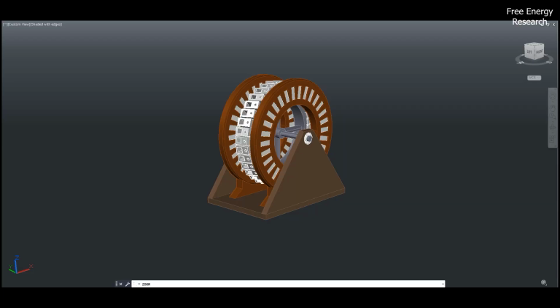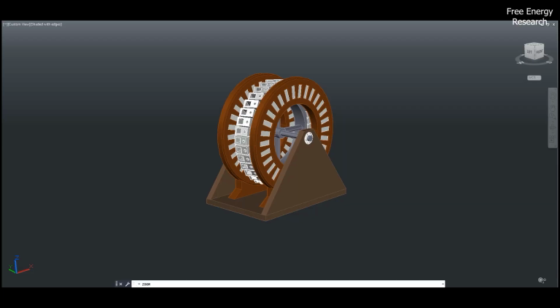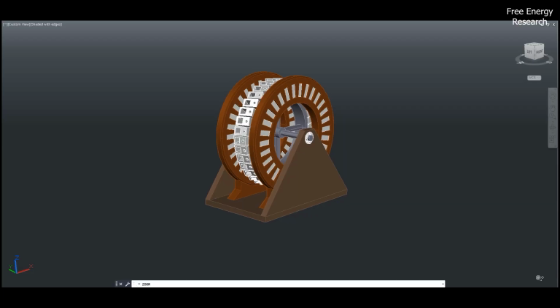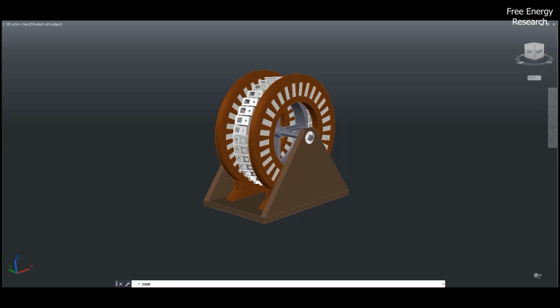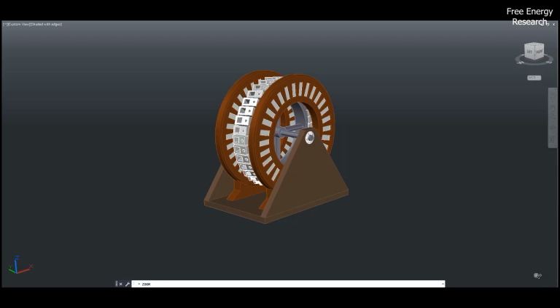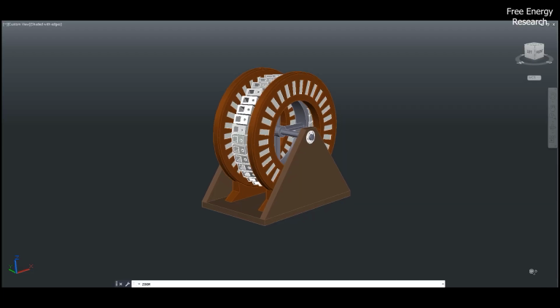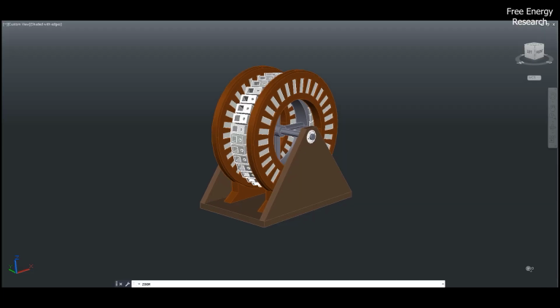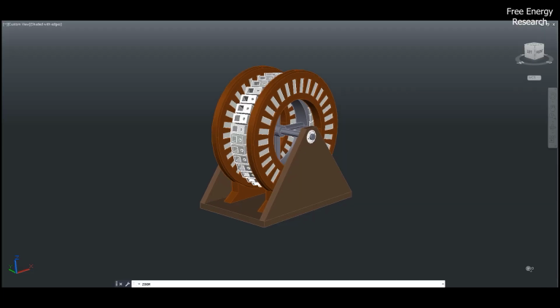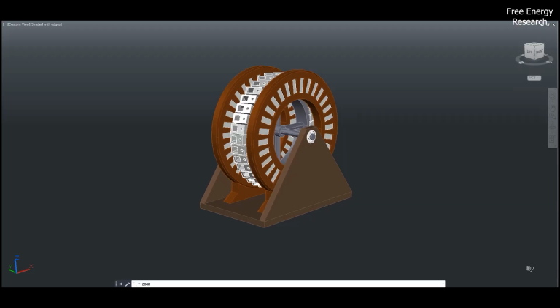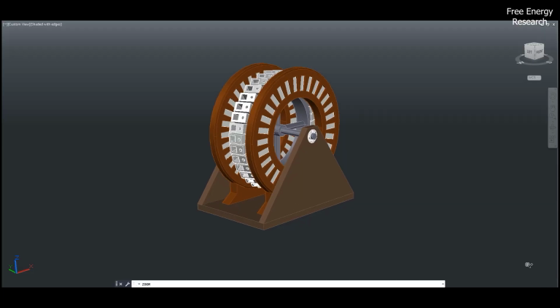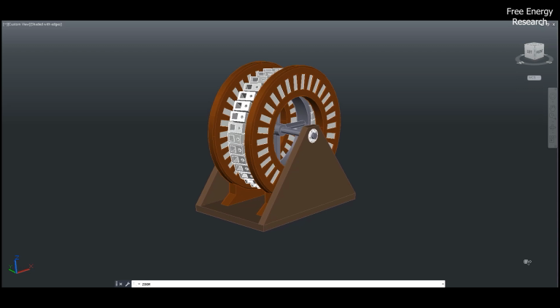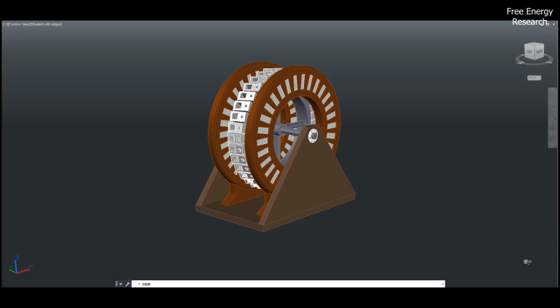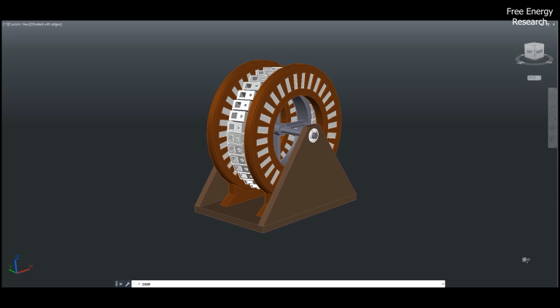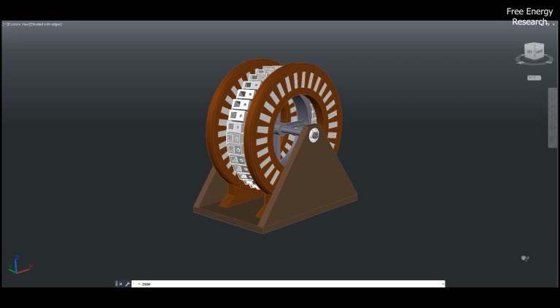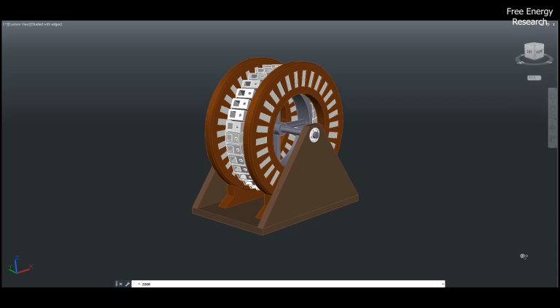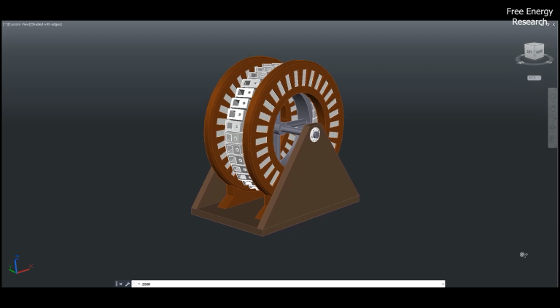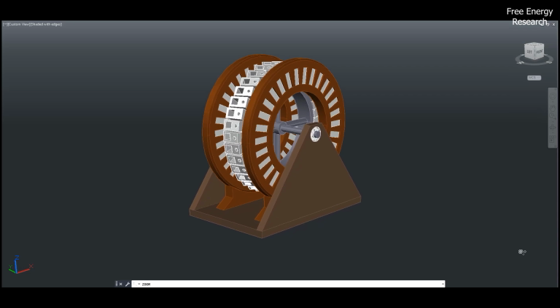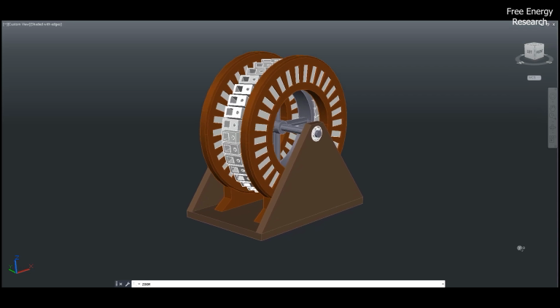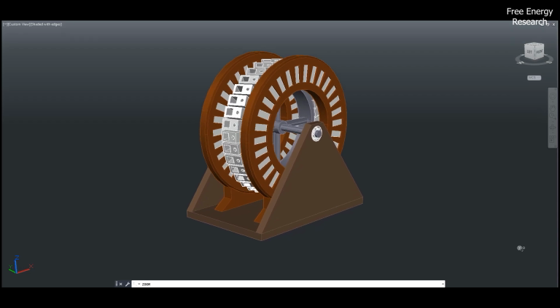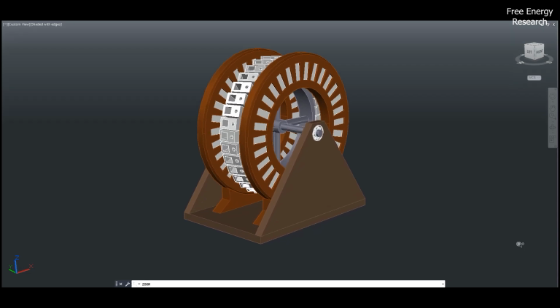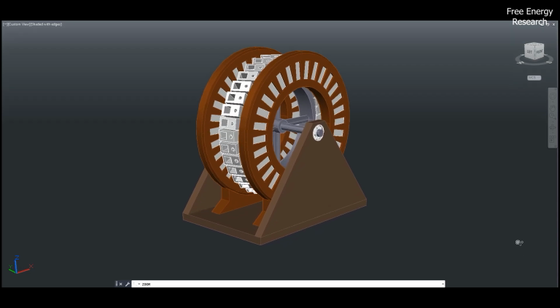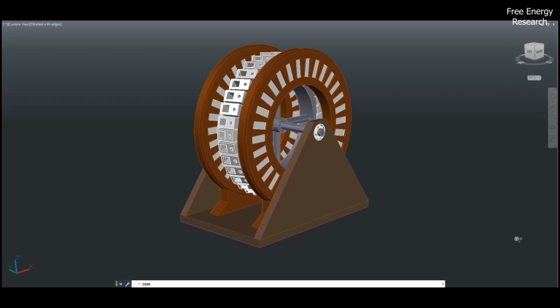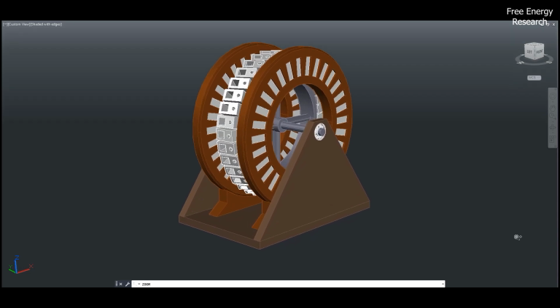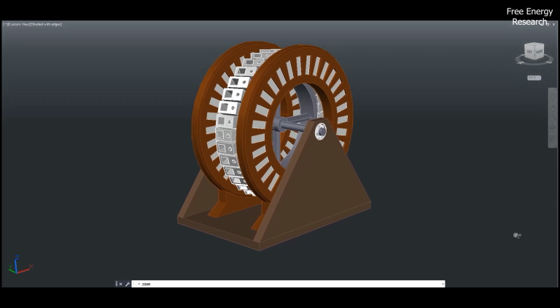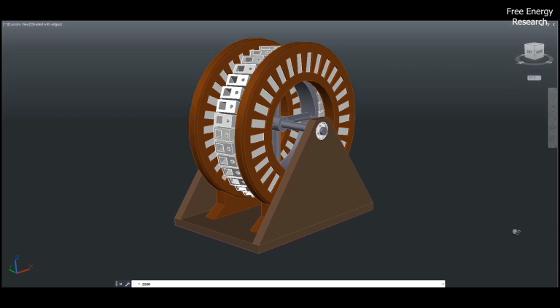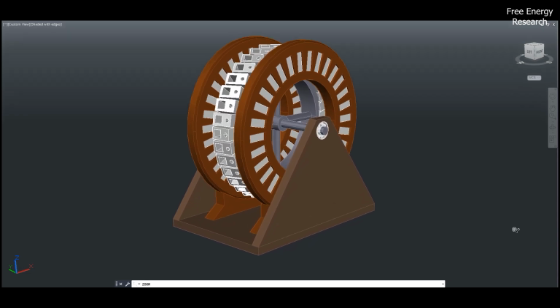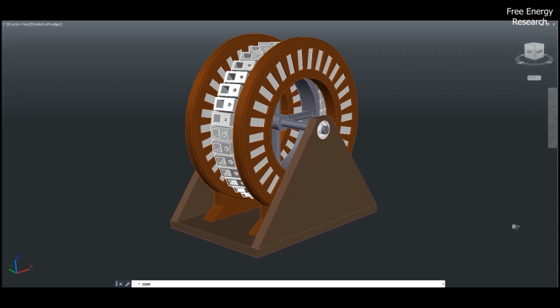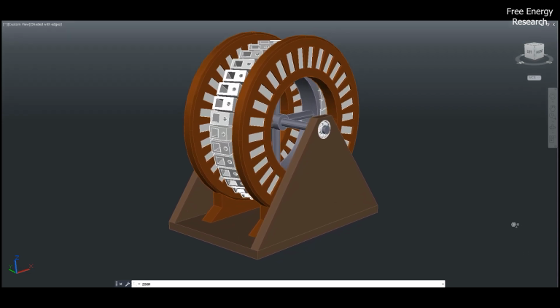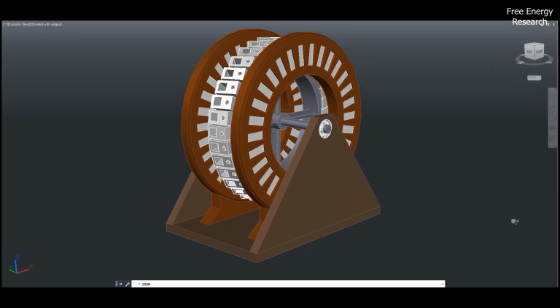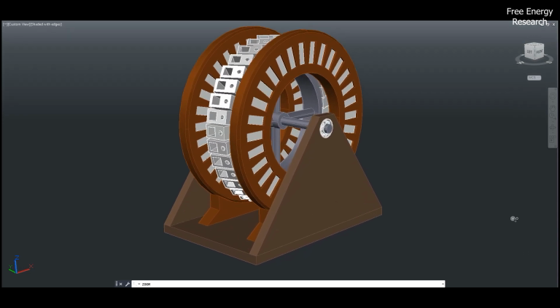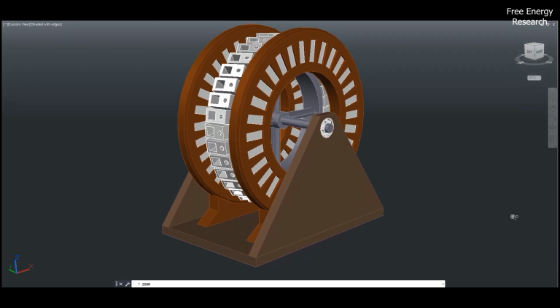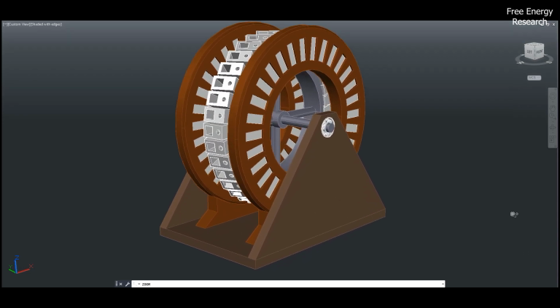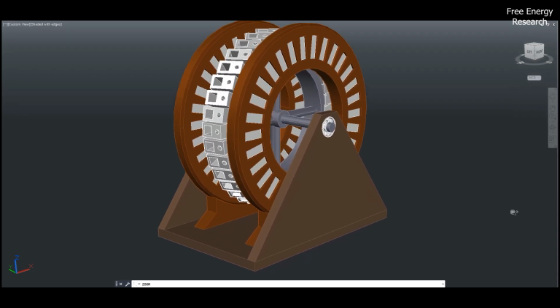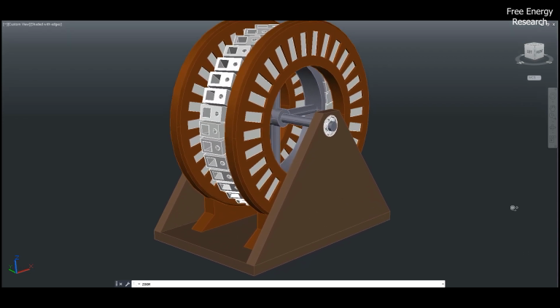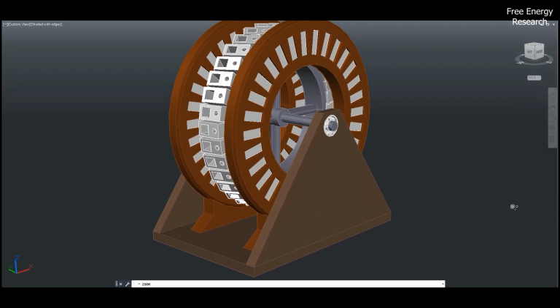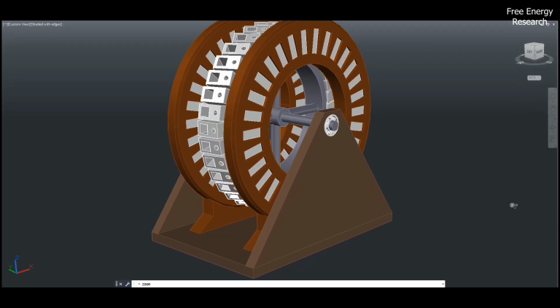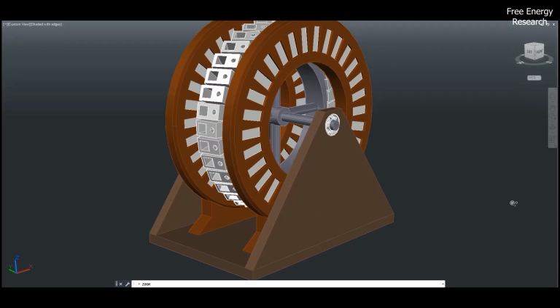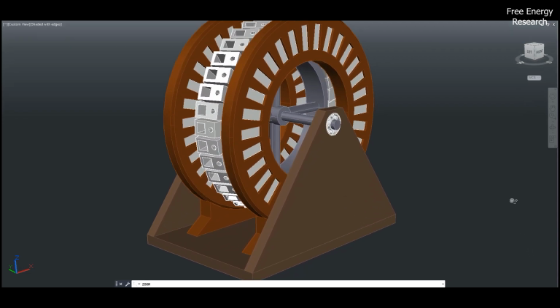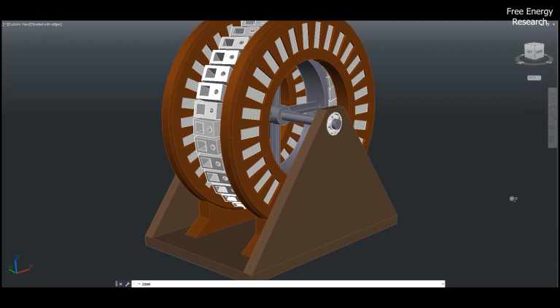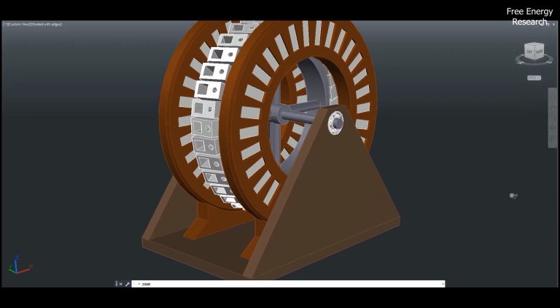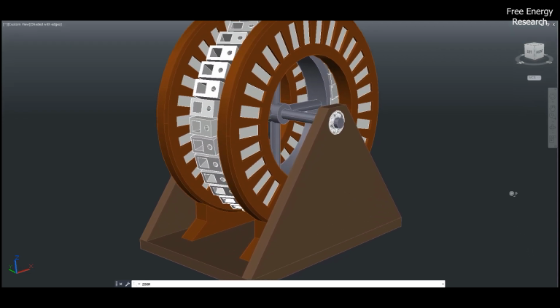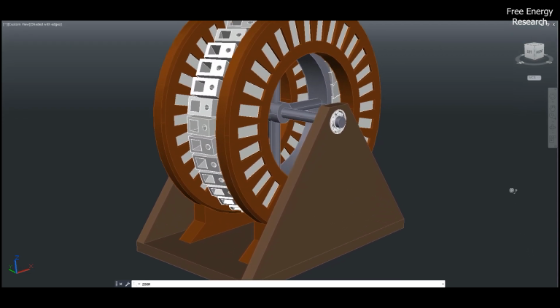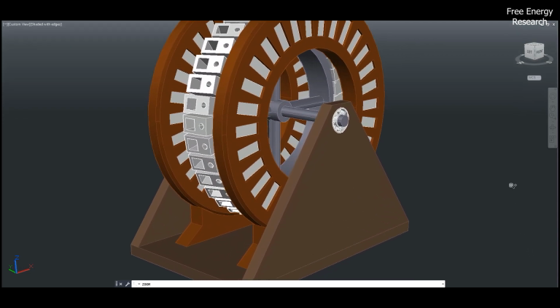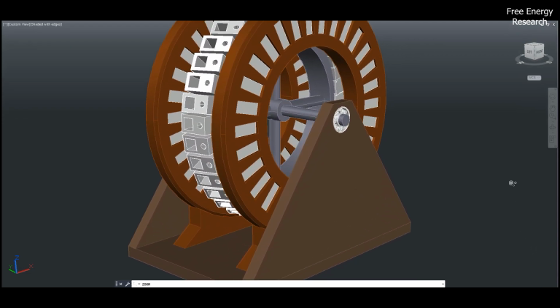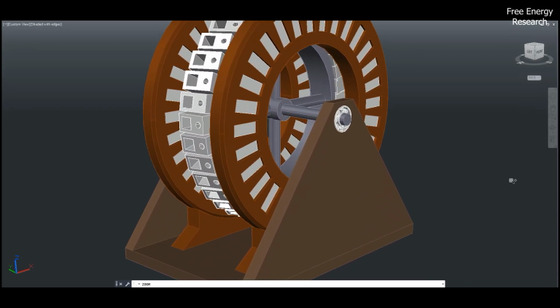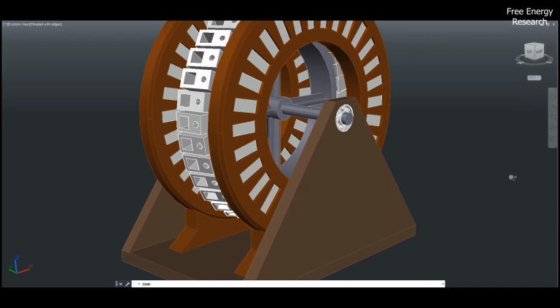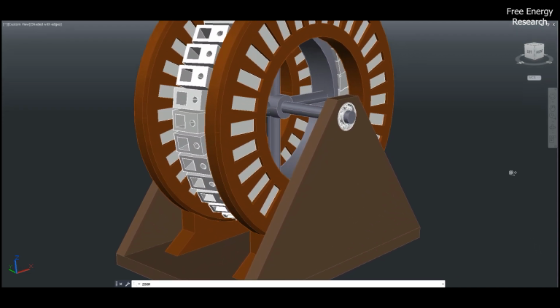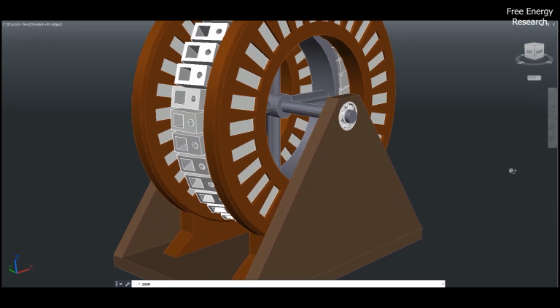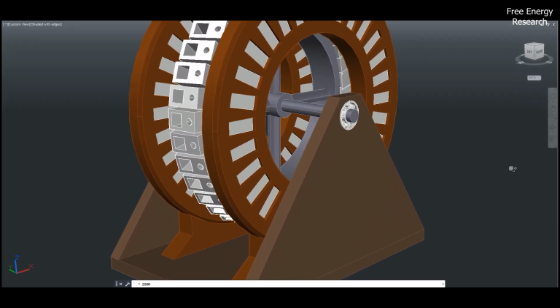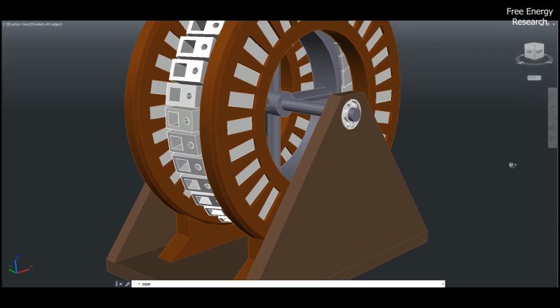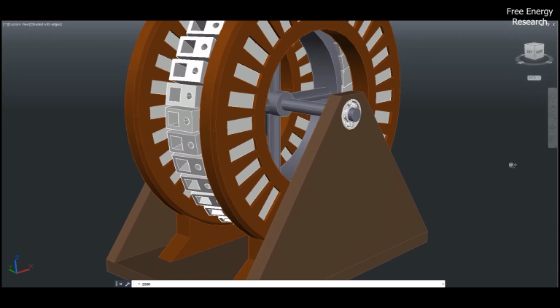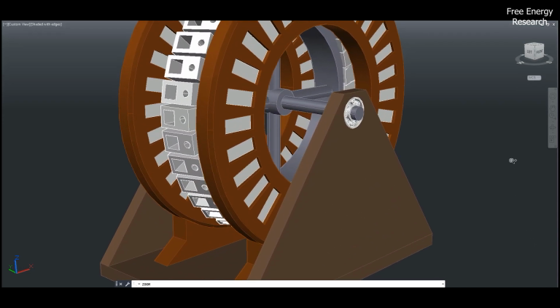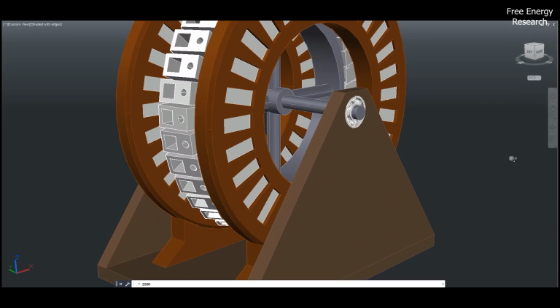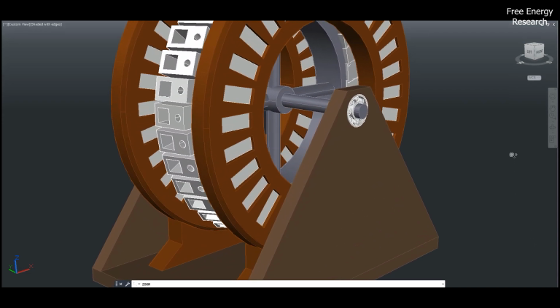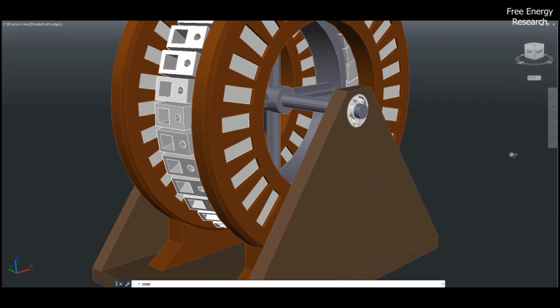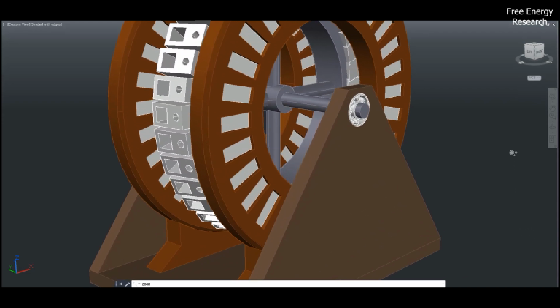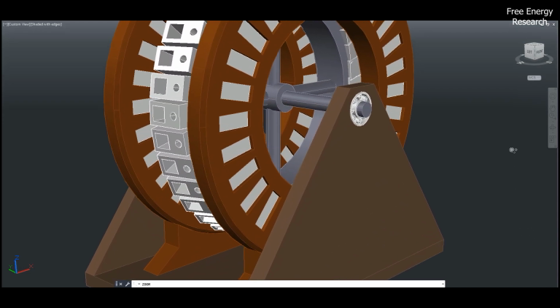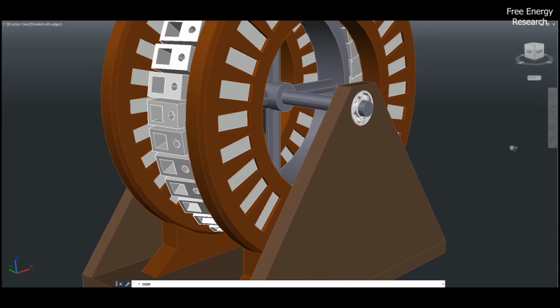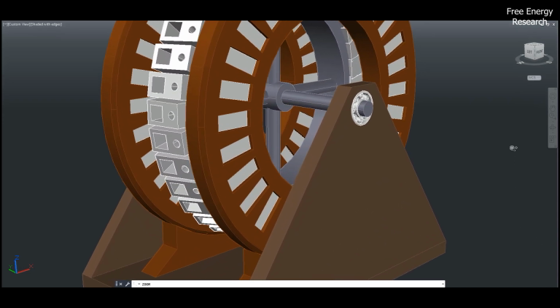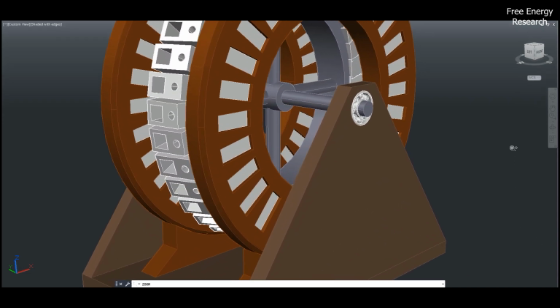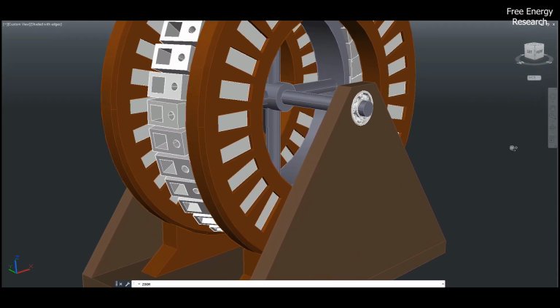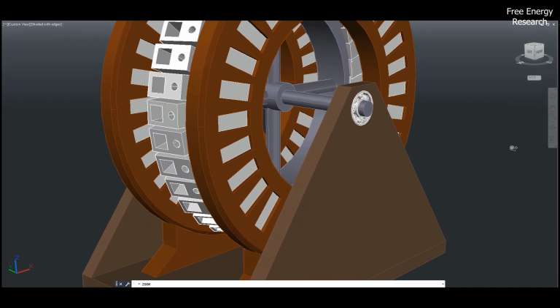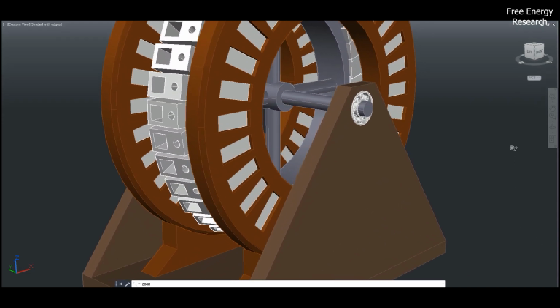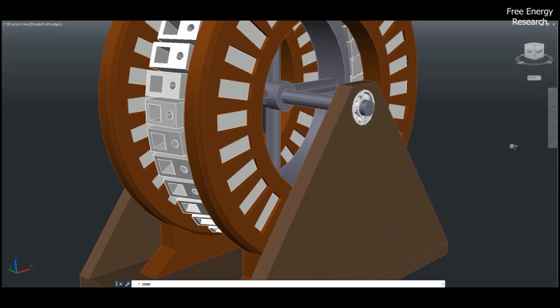Wurtzer's system stands as a promising step toward a cleaner, more sustainable energy future powered by the forces of magnetism.